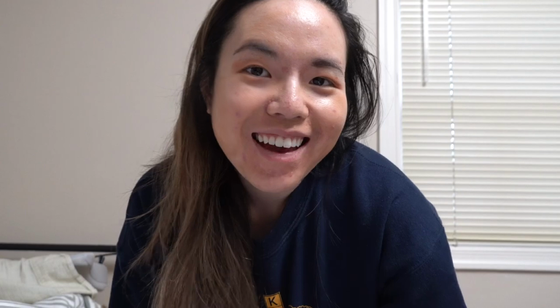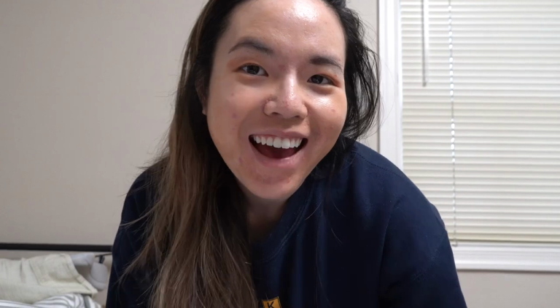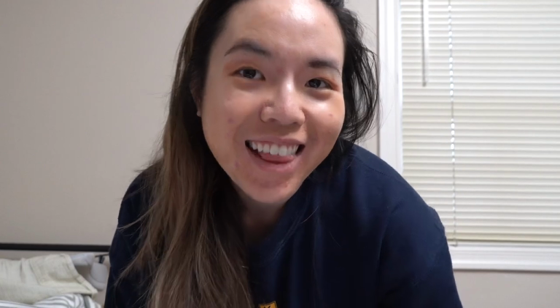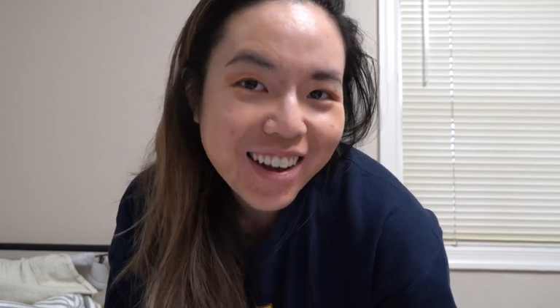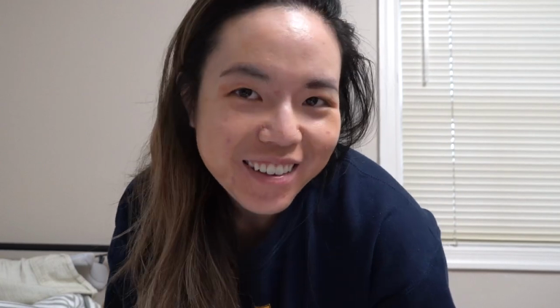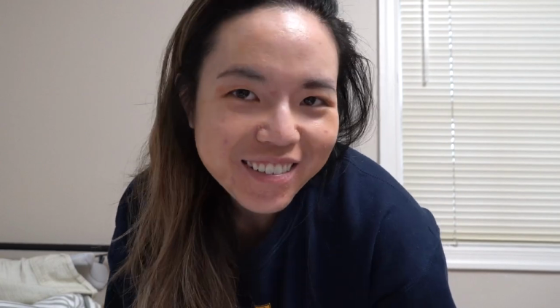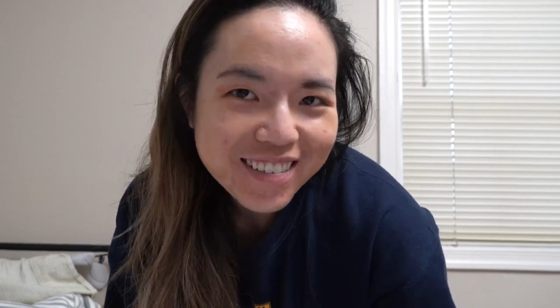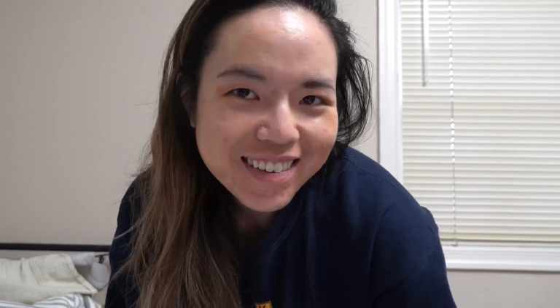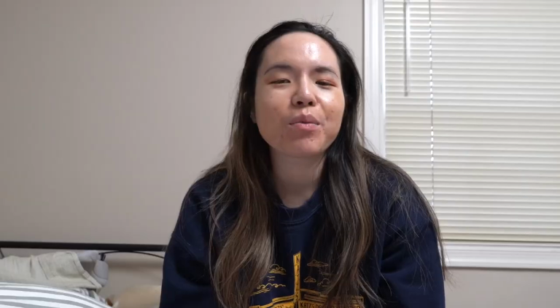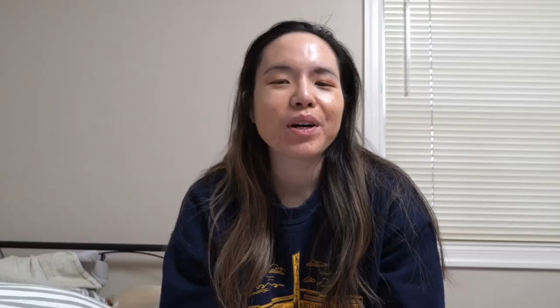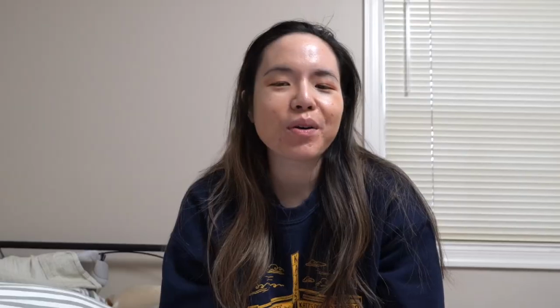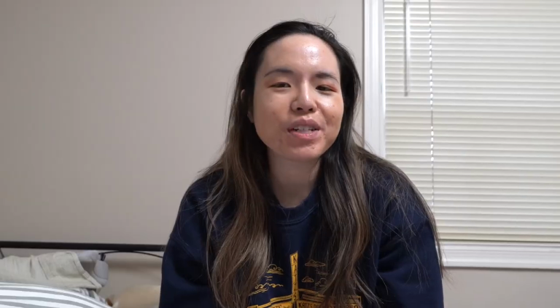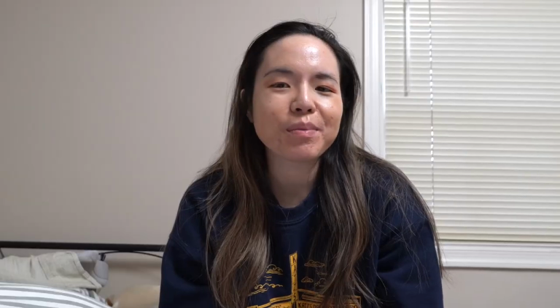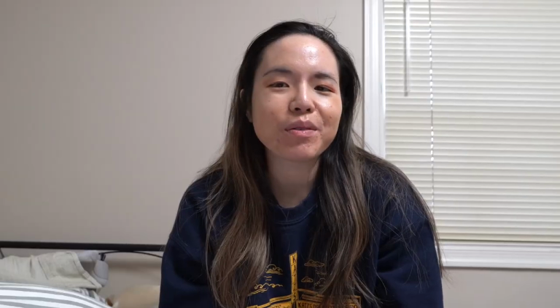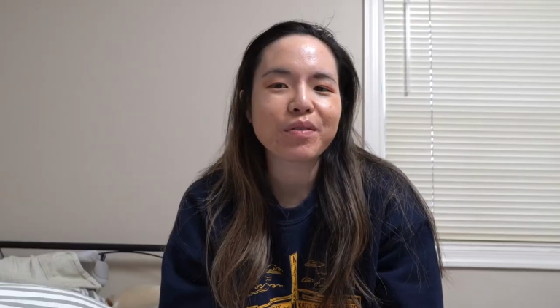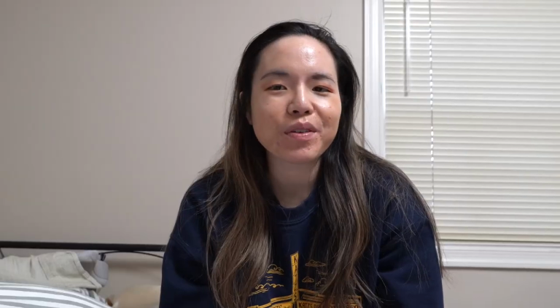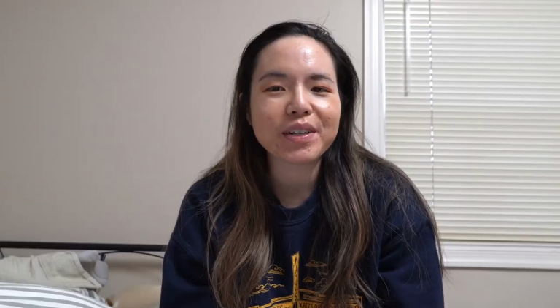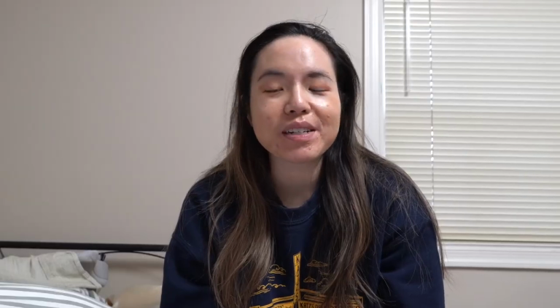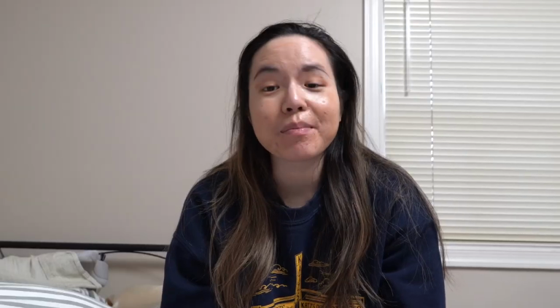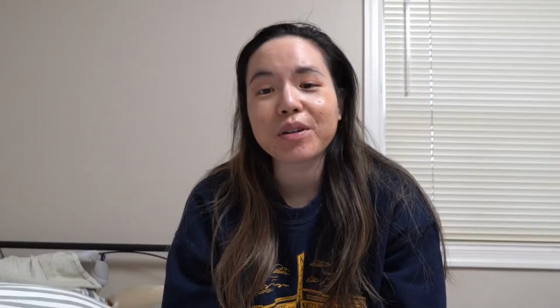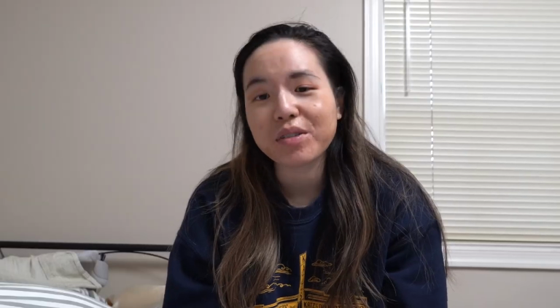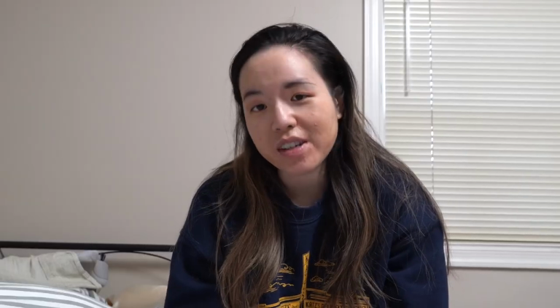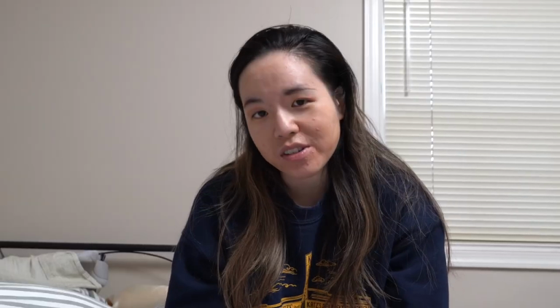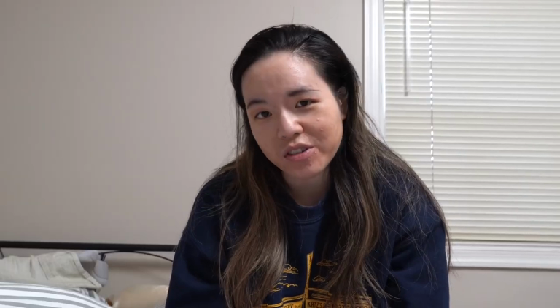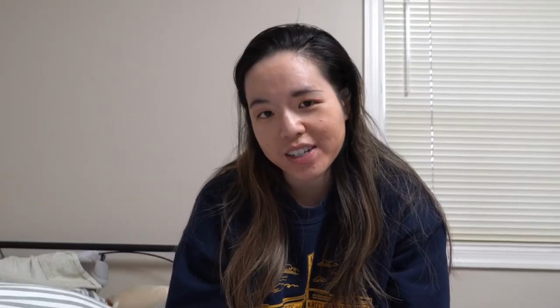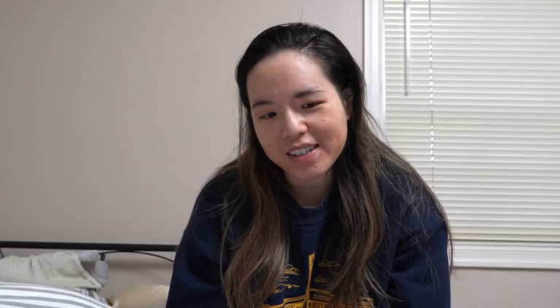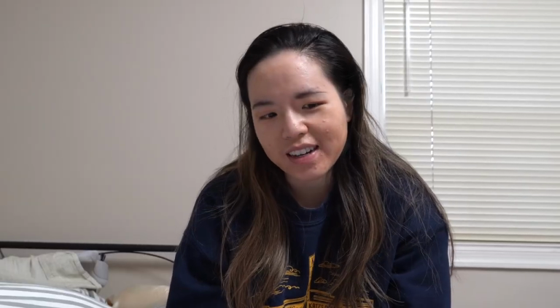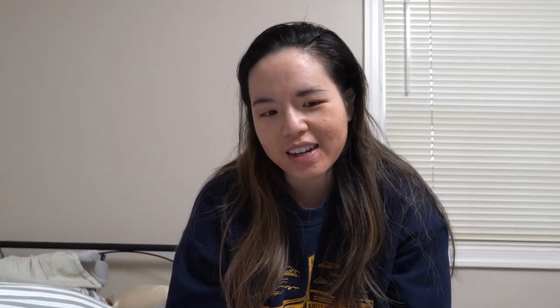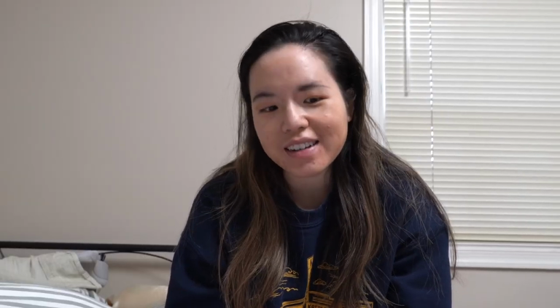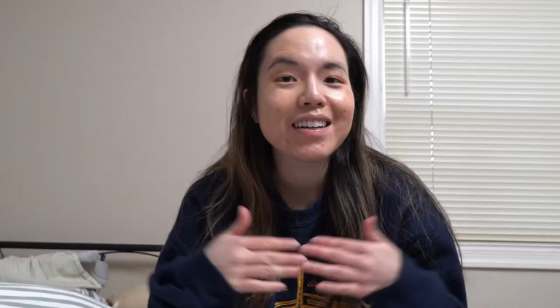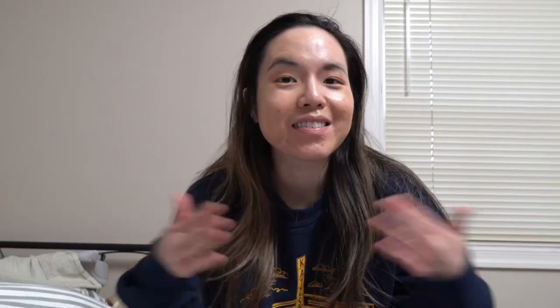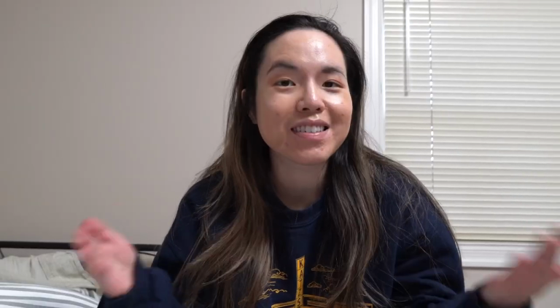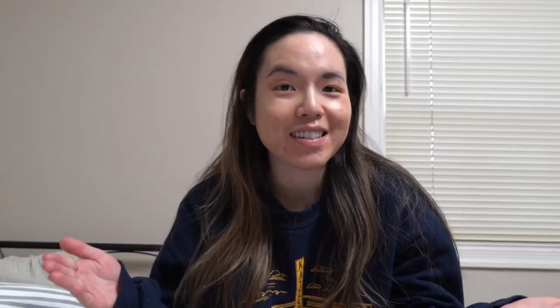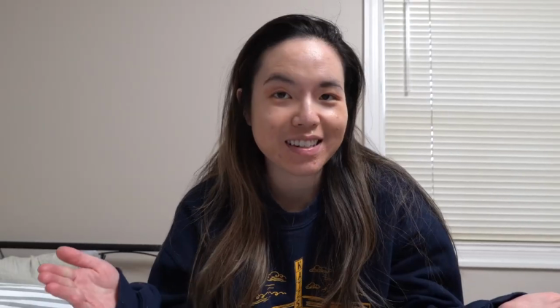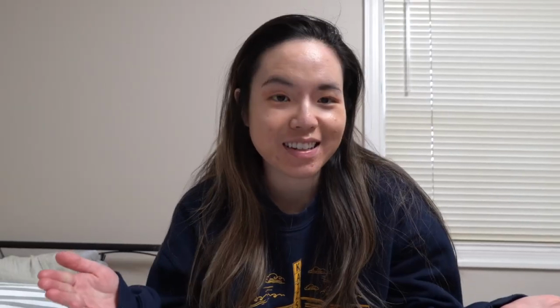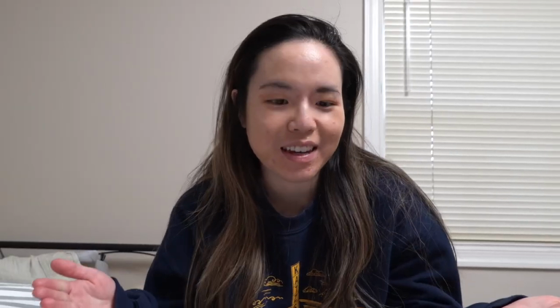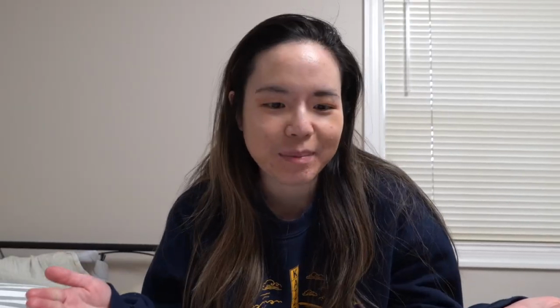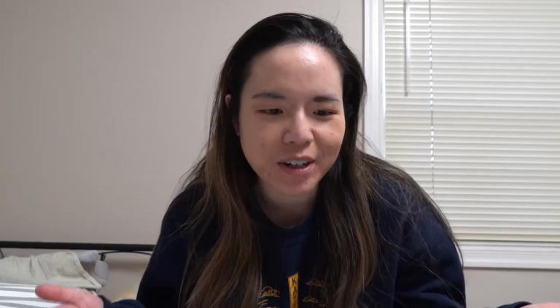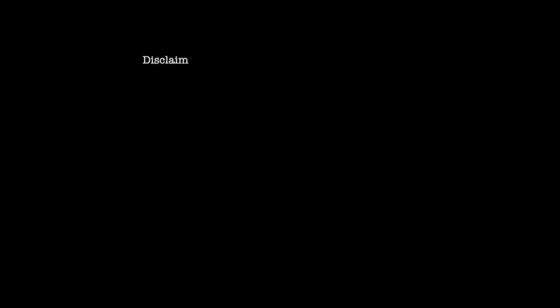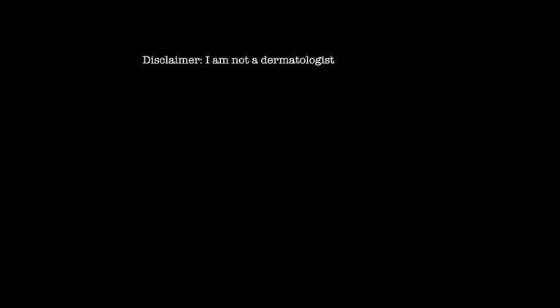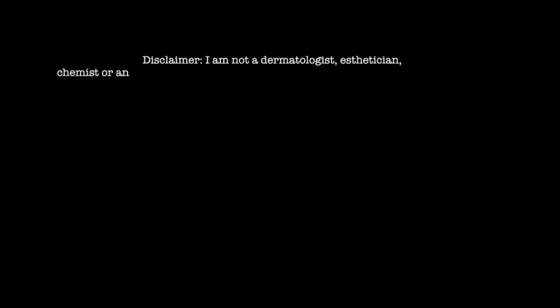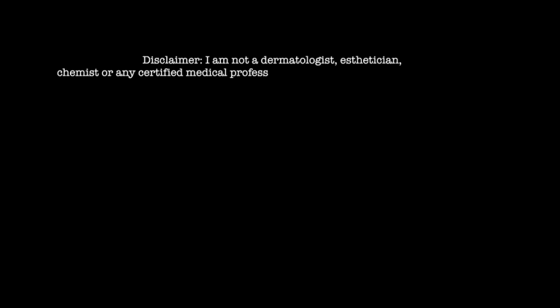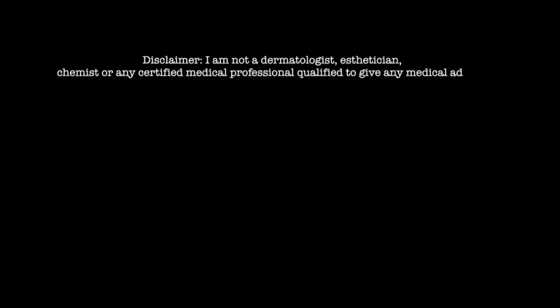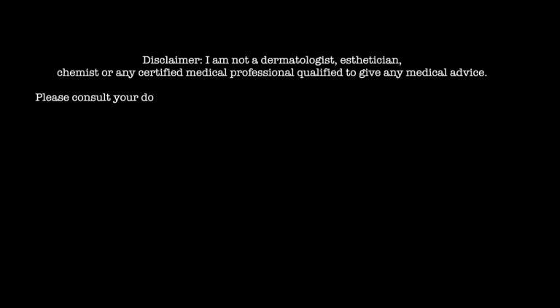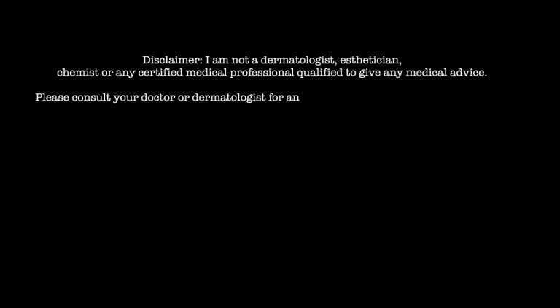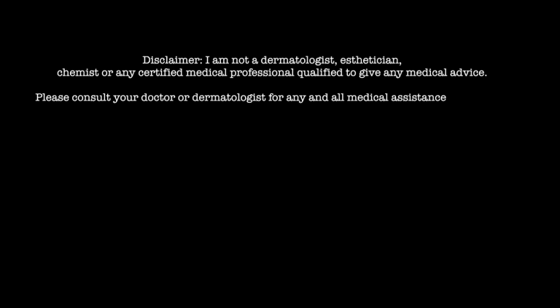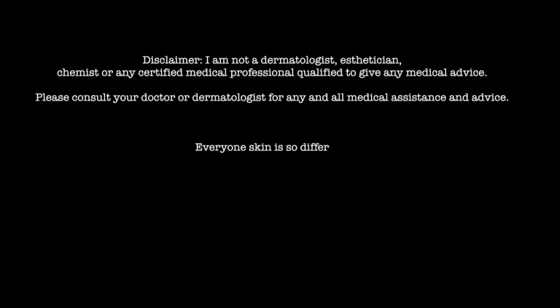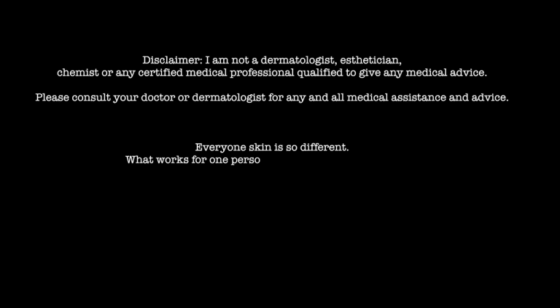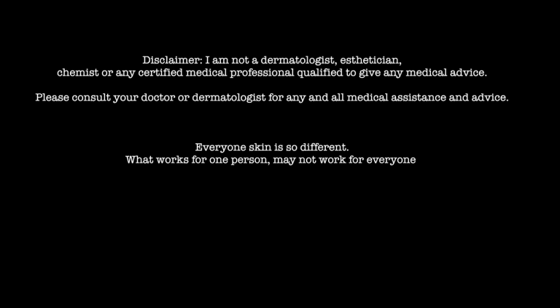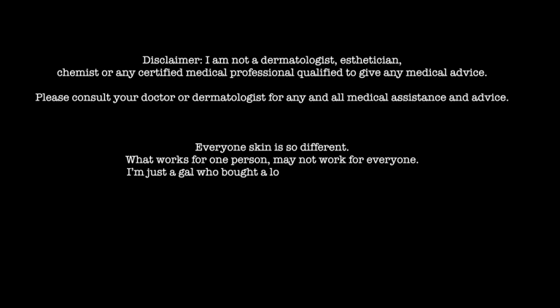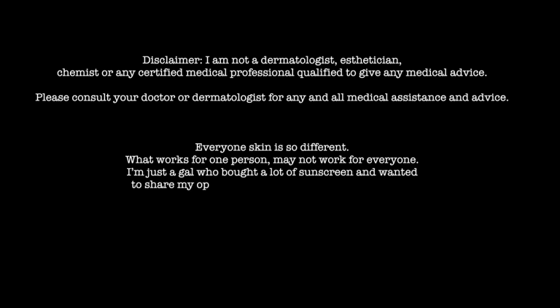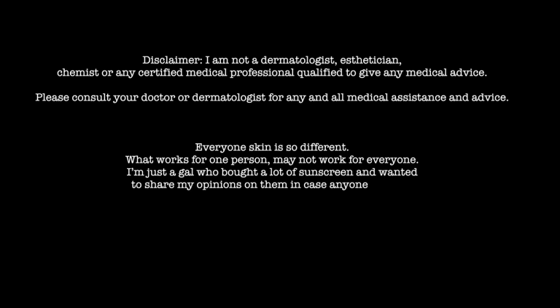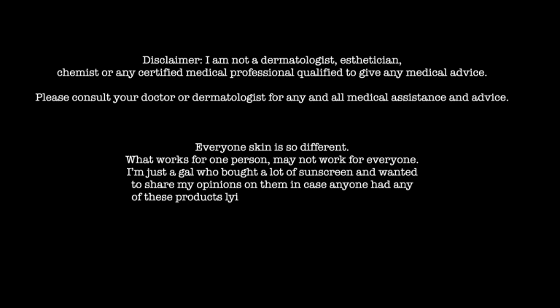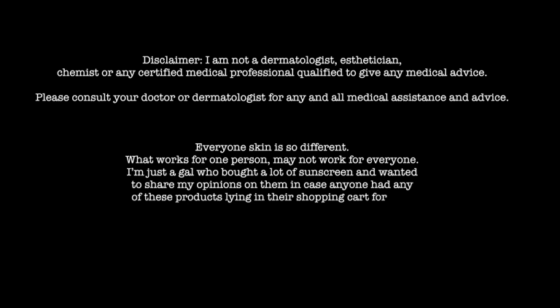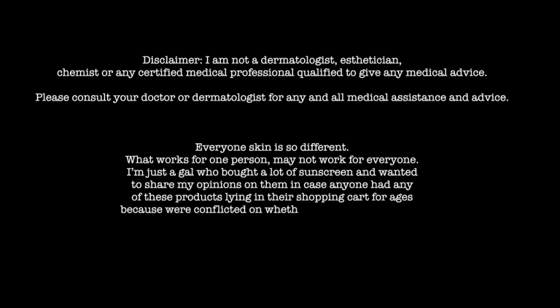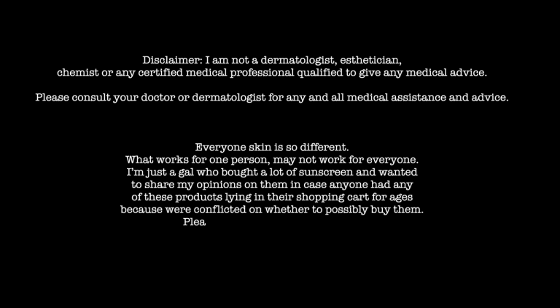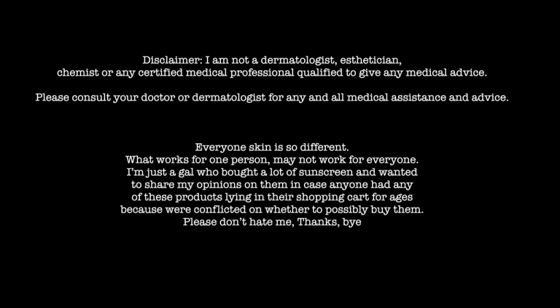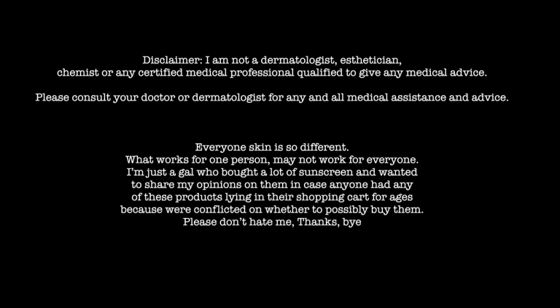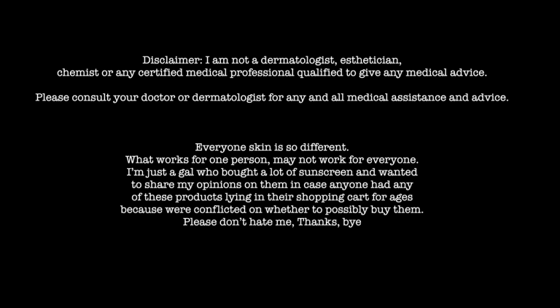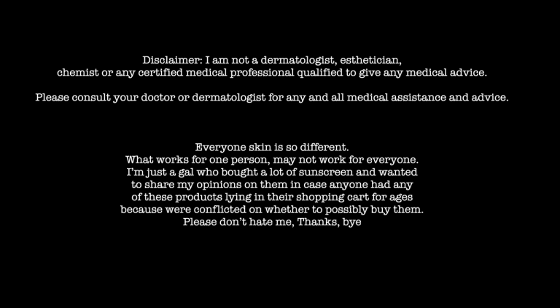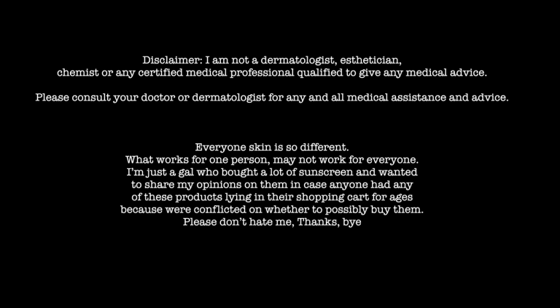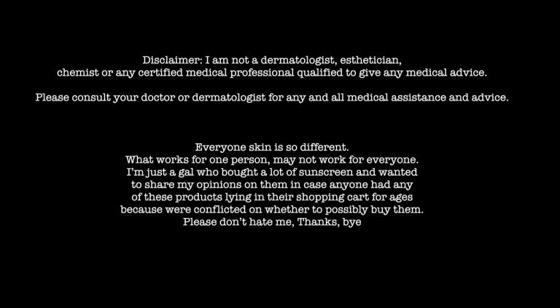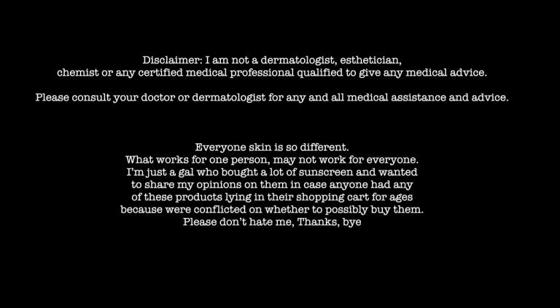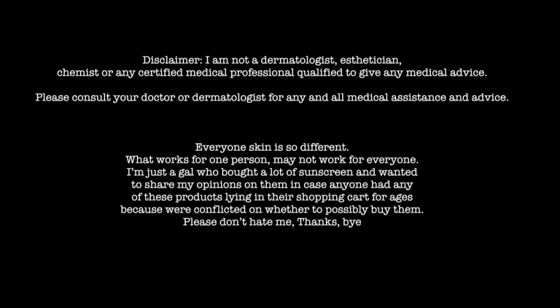Hello. We're going to be reviewing some mineral sunscreens today. Here's a disclaimer: I'm not a dermatologist, esthetician, chemist, or any certified medical professional qualified to give any medical advice.